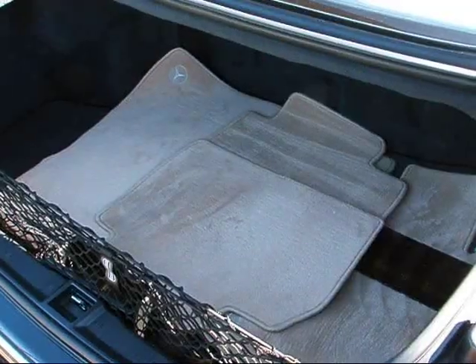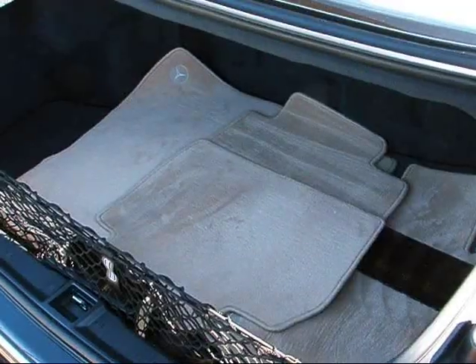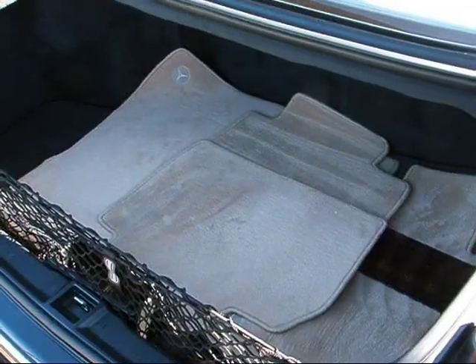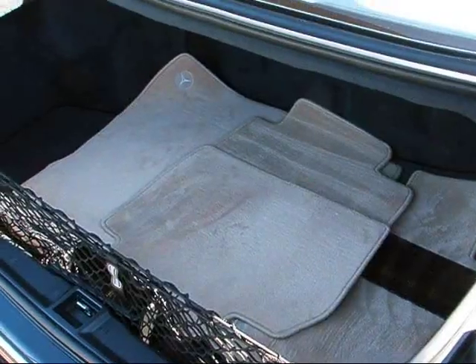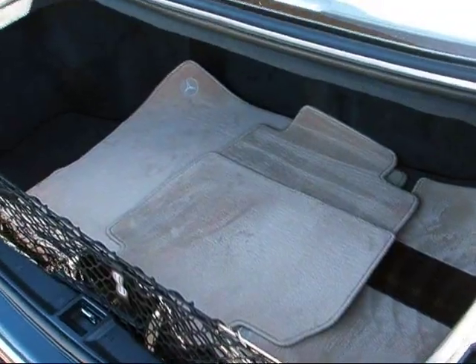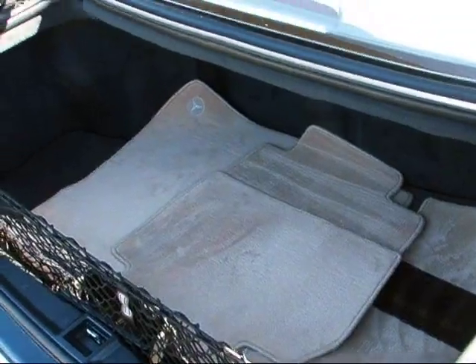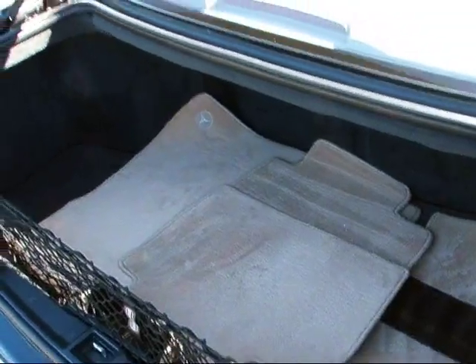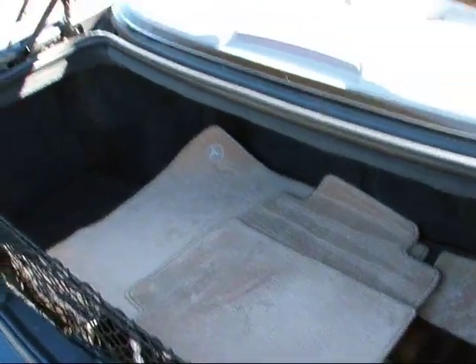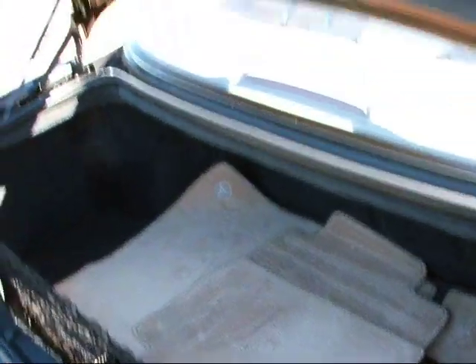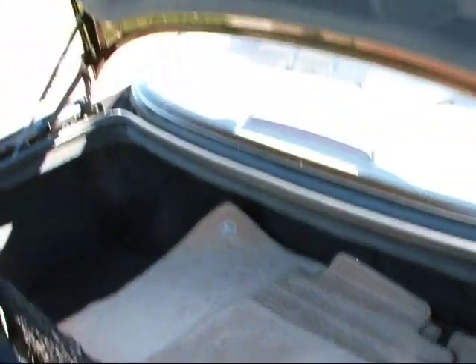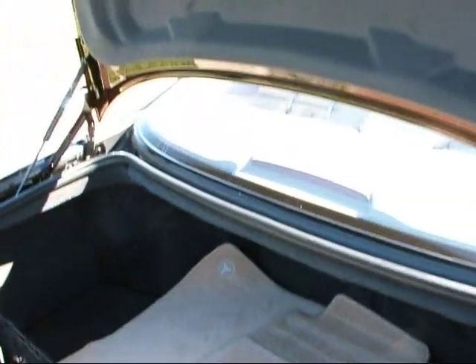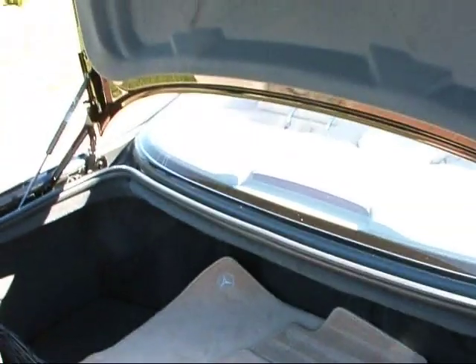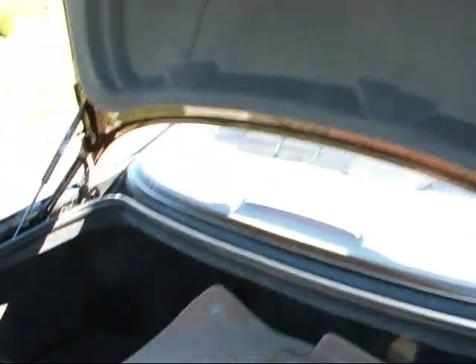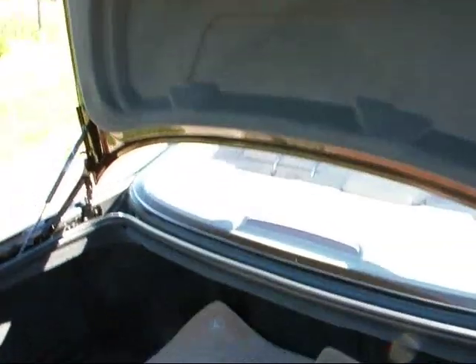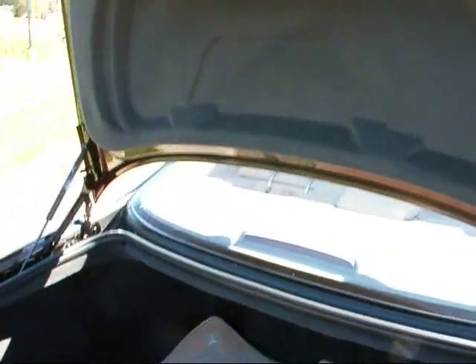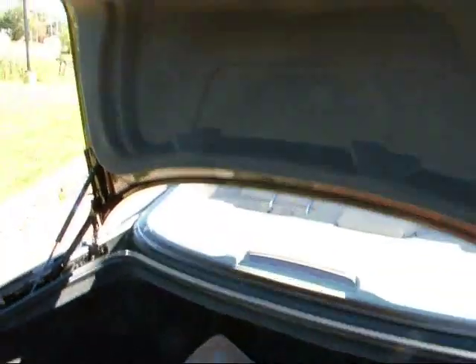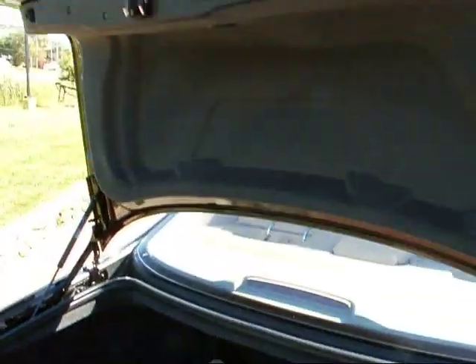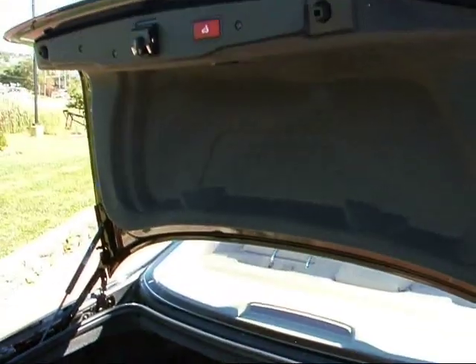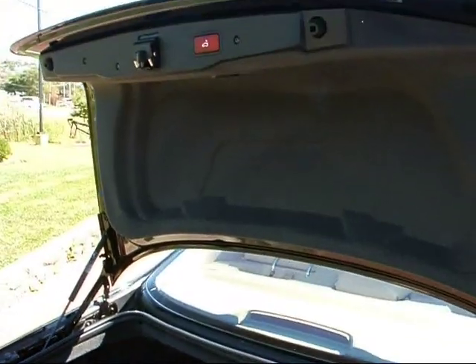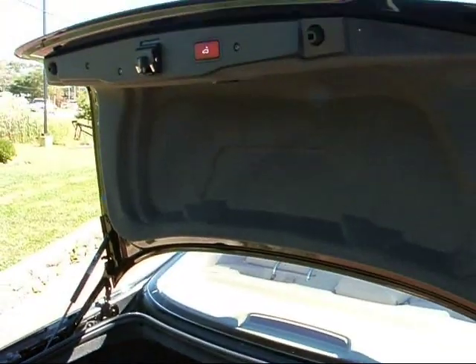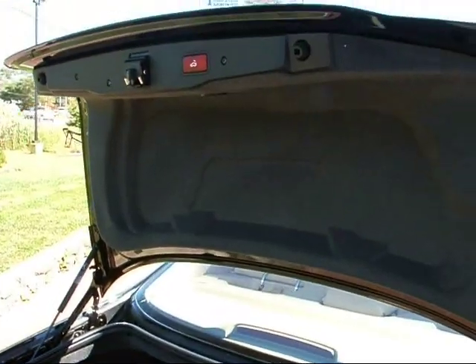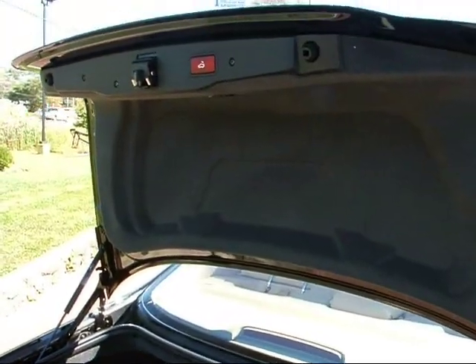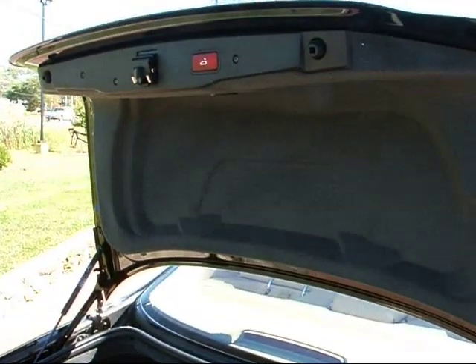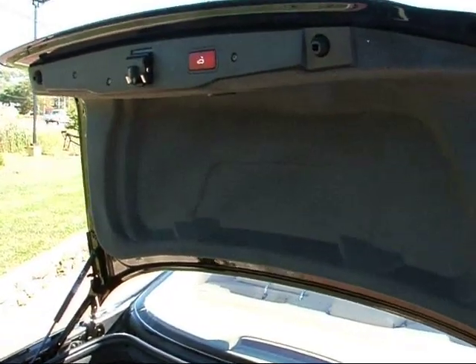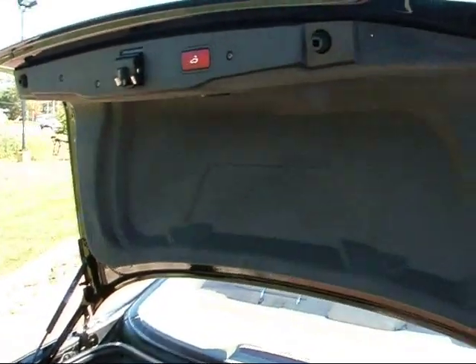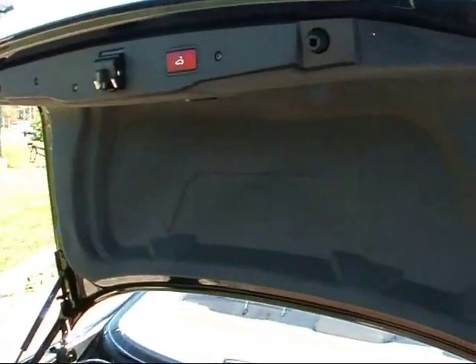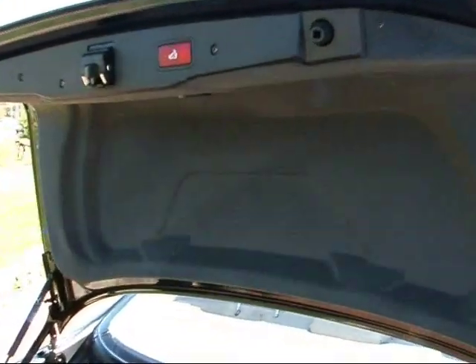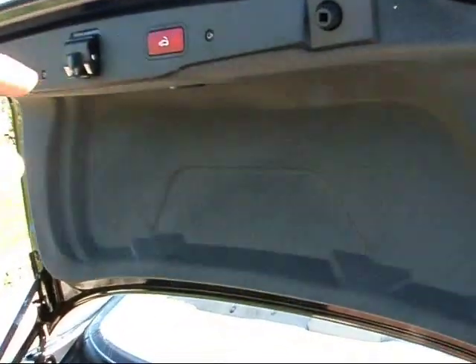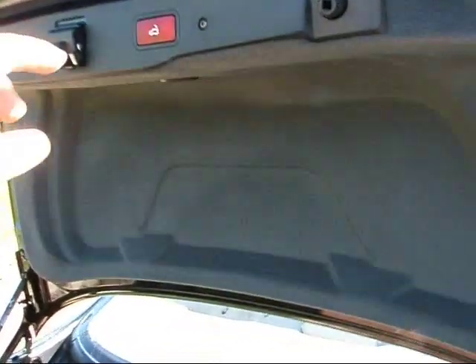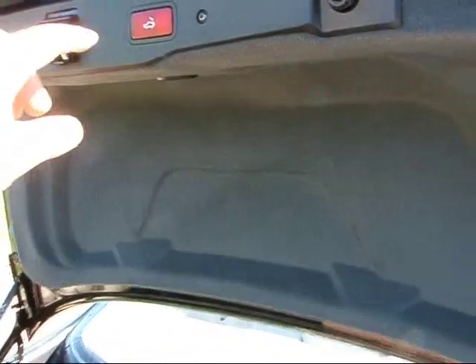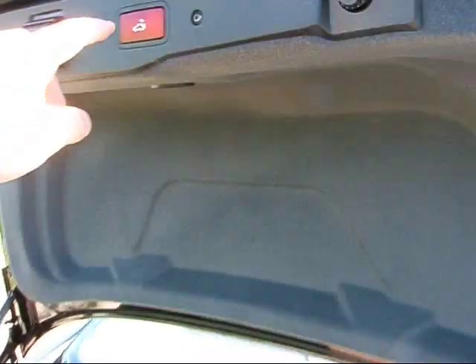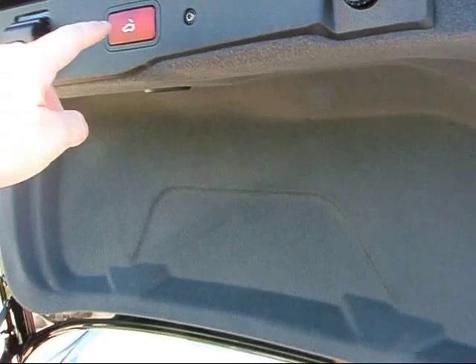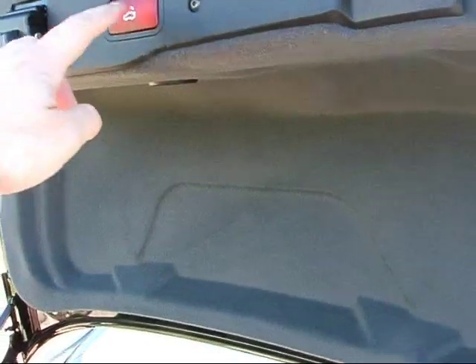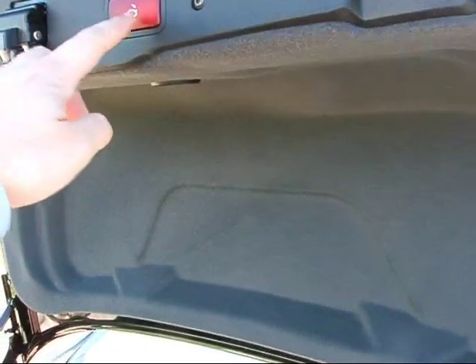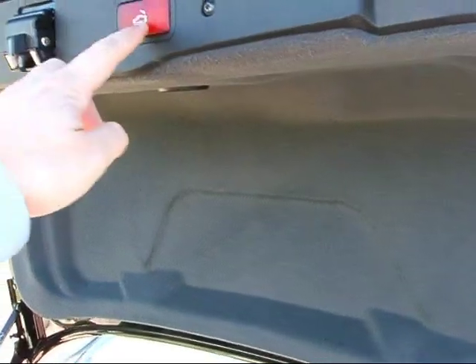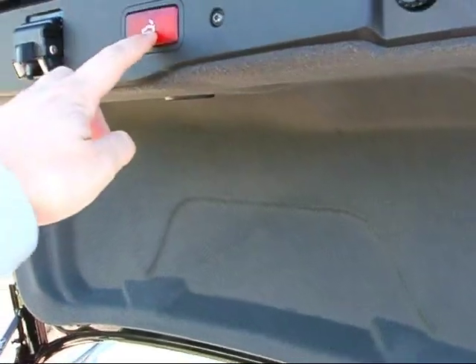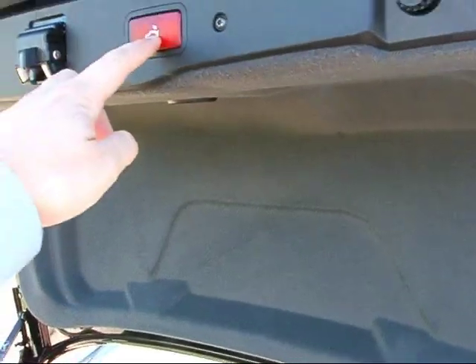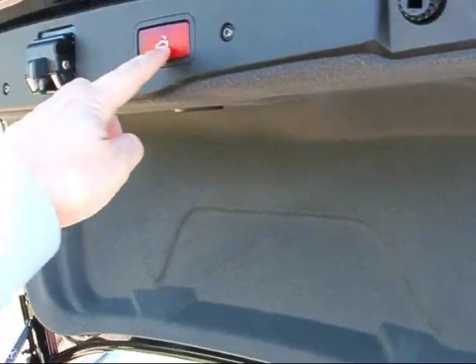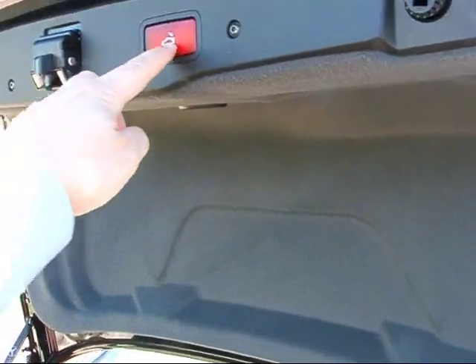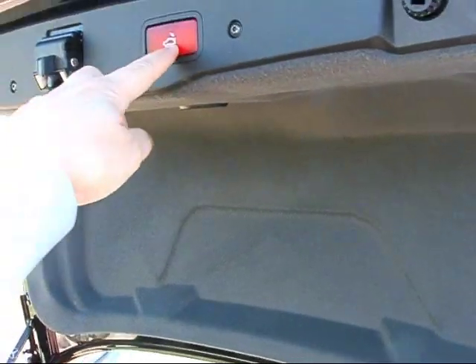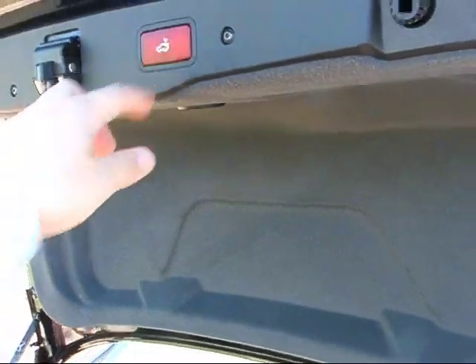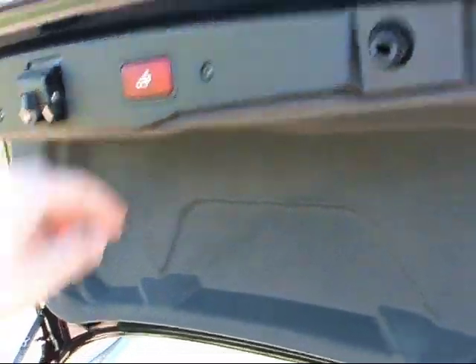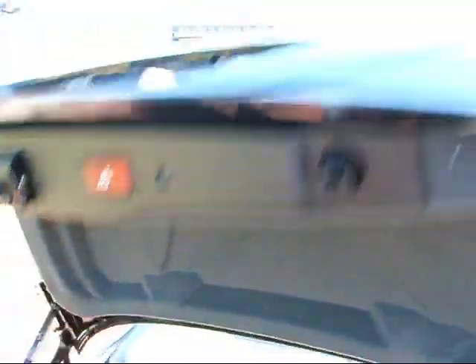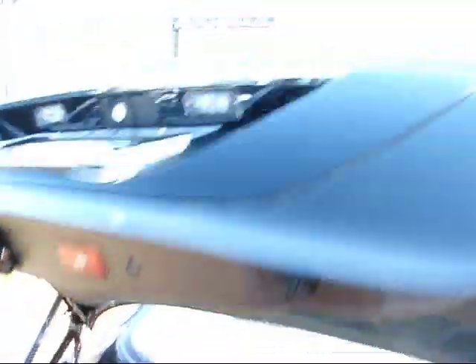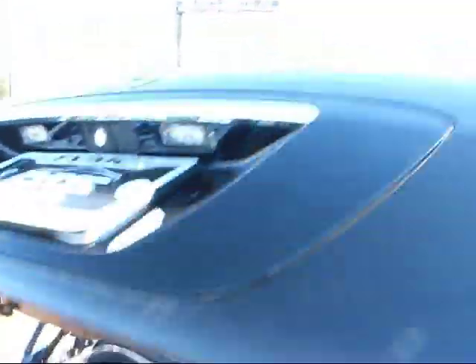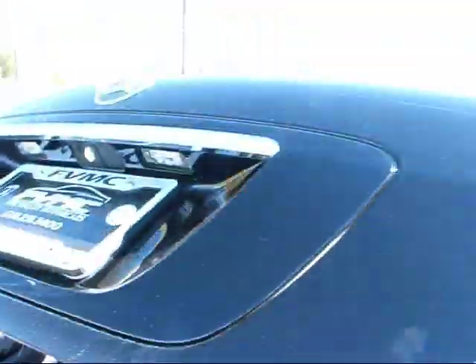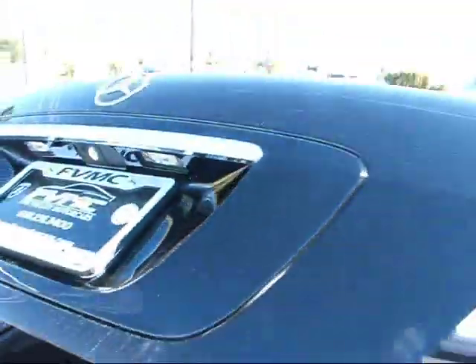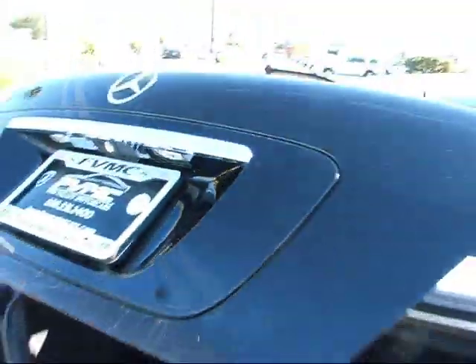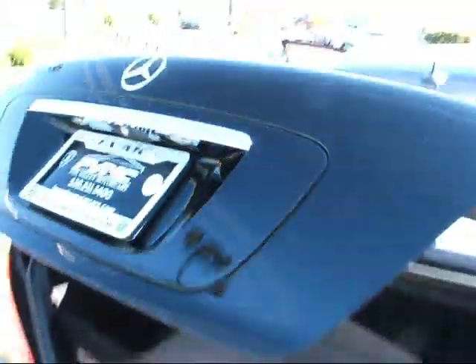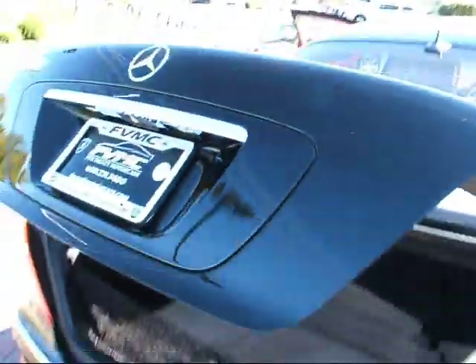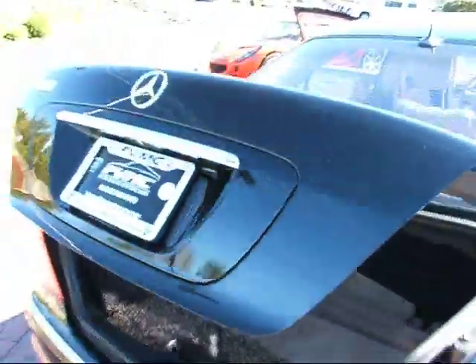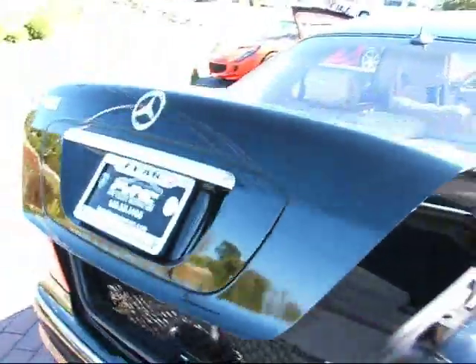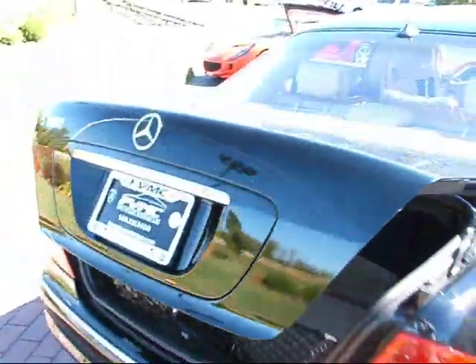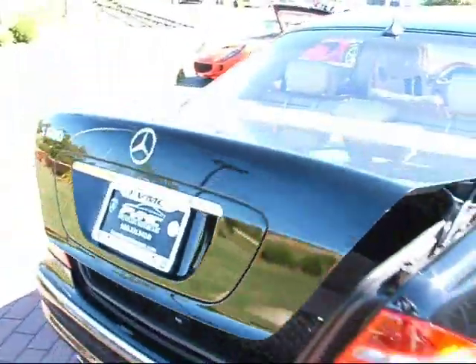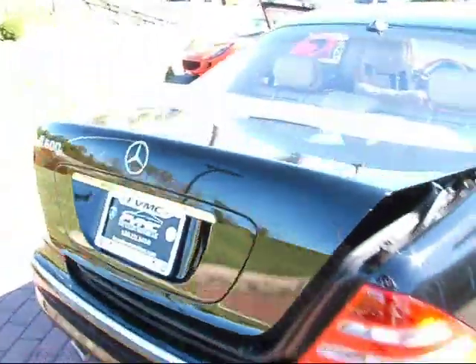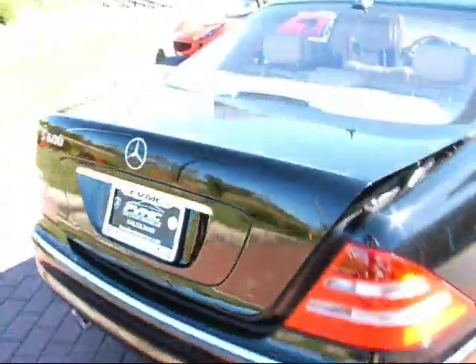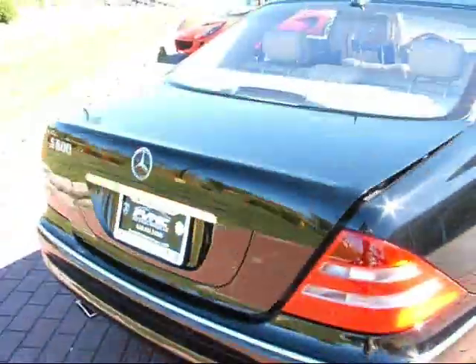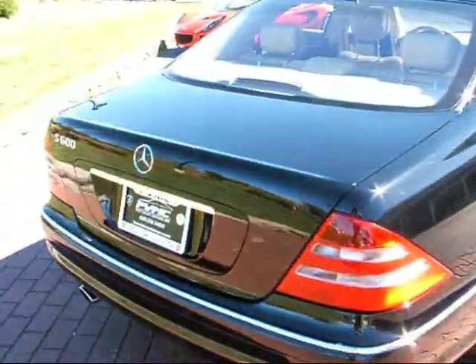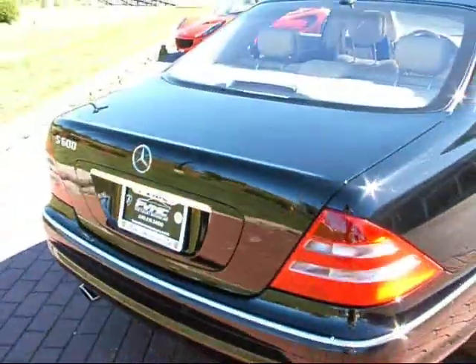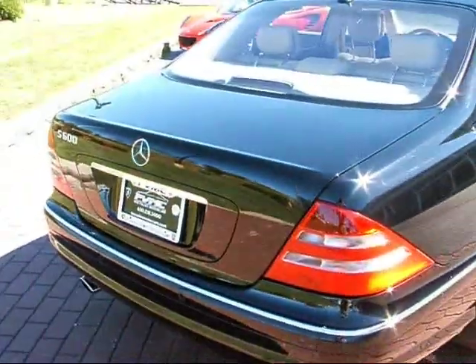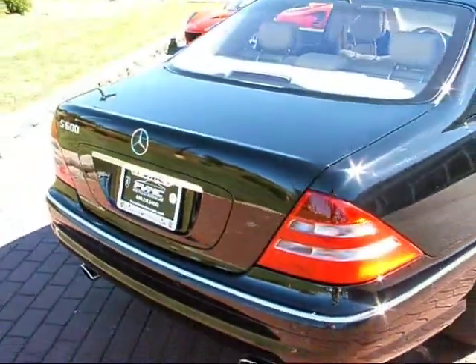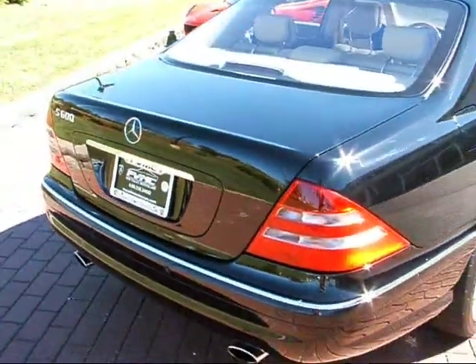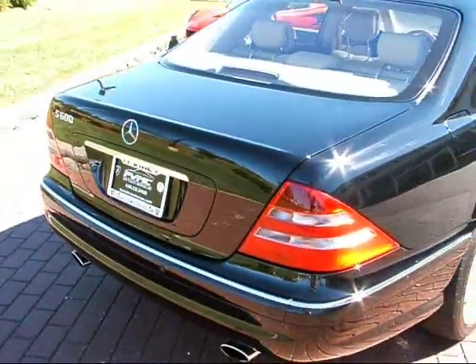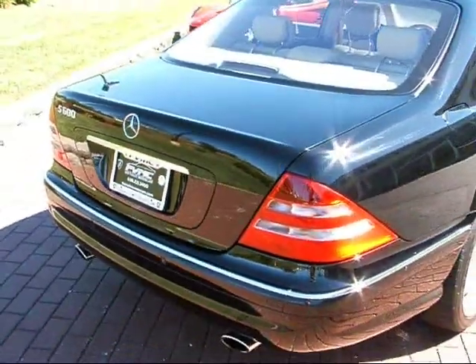Factory floor mats are clean inside the trunk. Go ahead and press the power close button here — the trunk automatically closes.